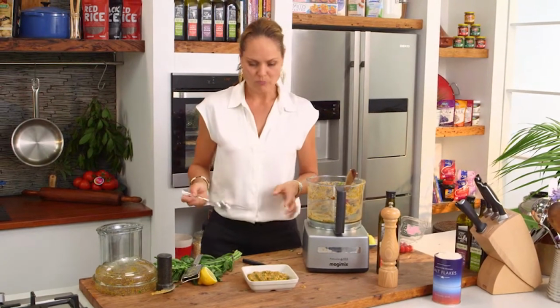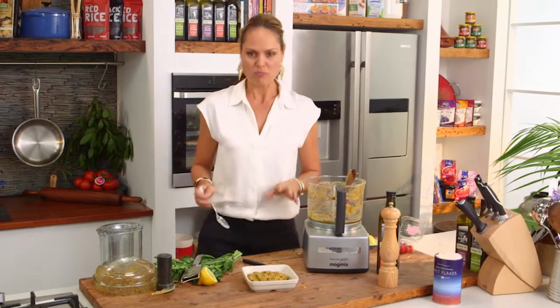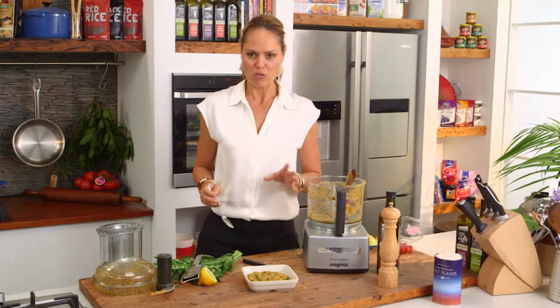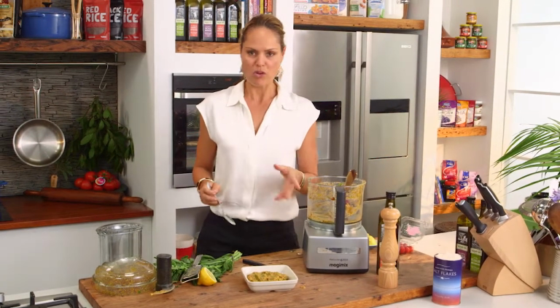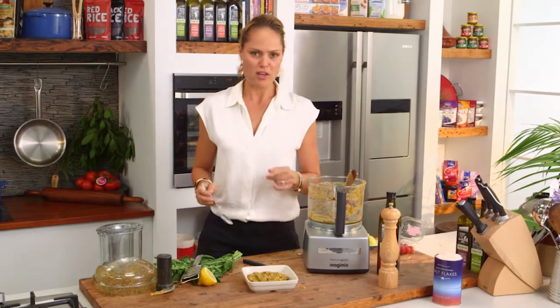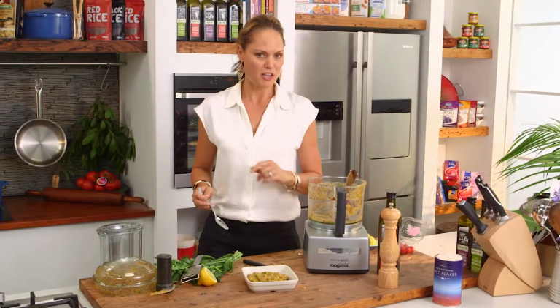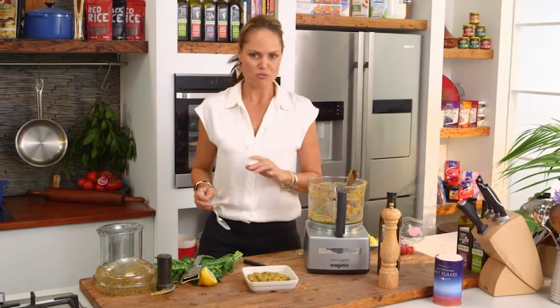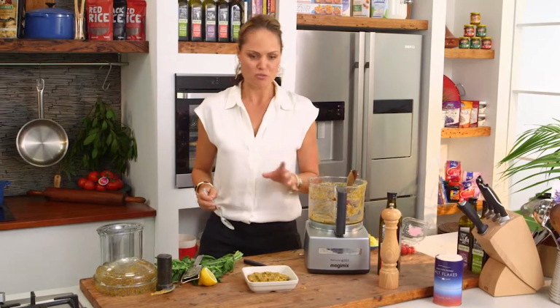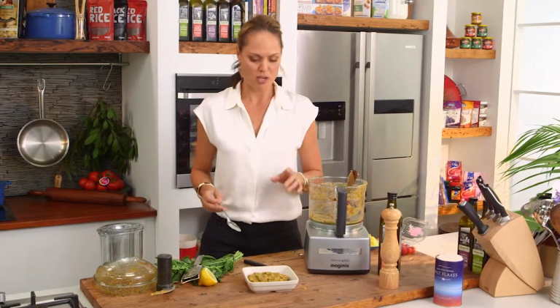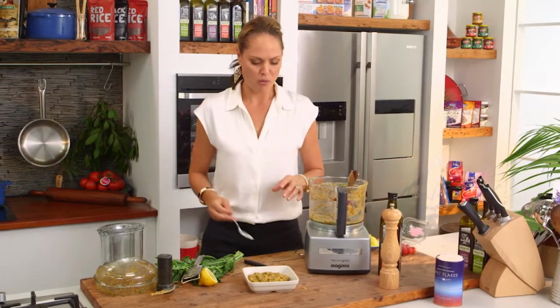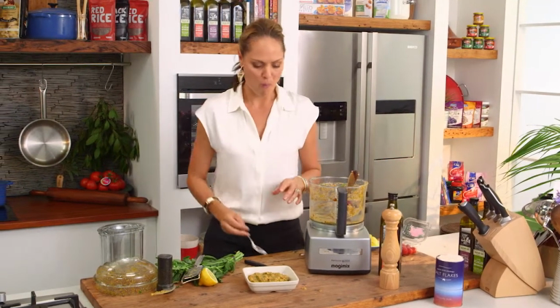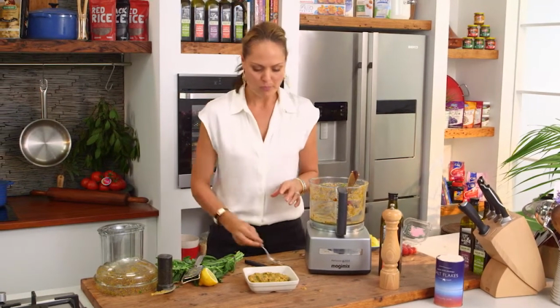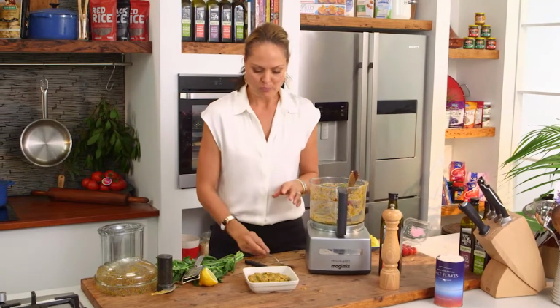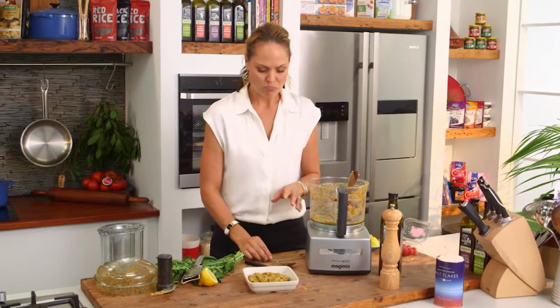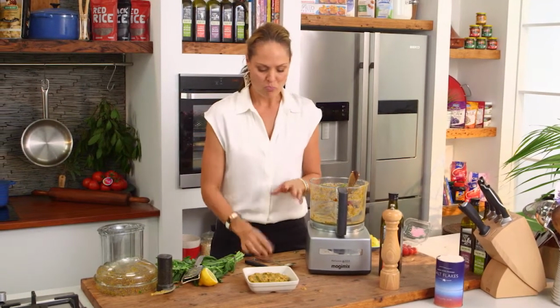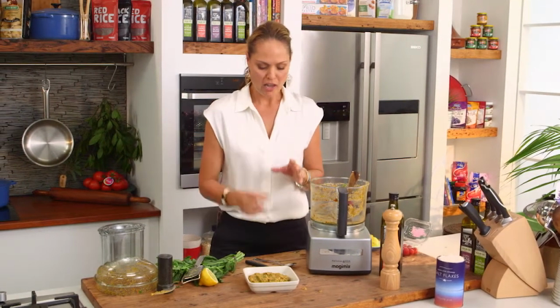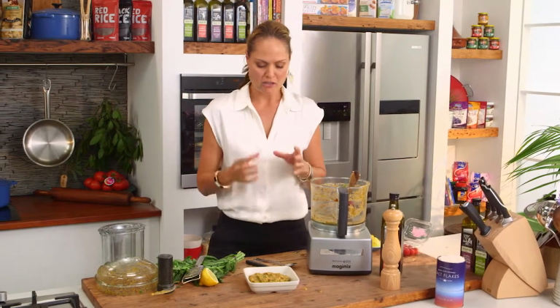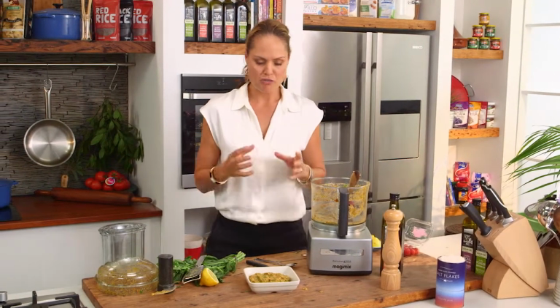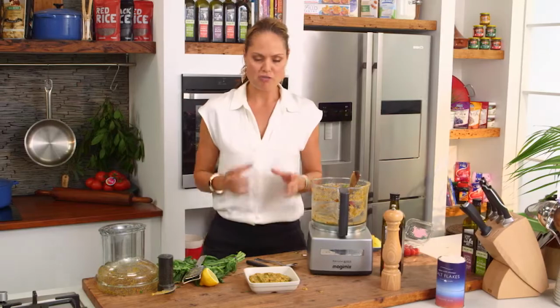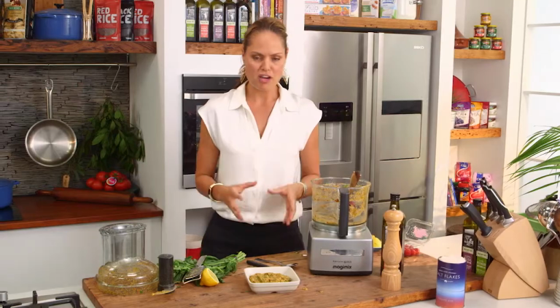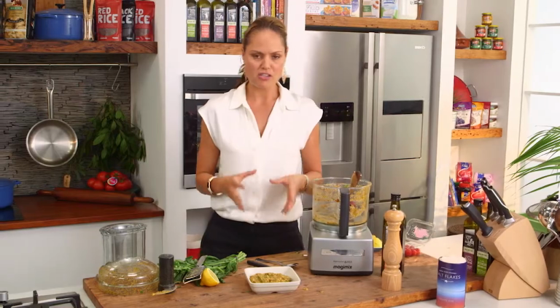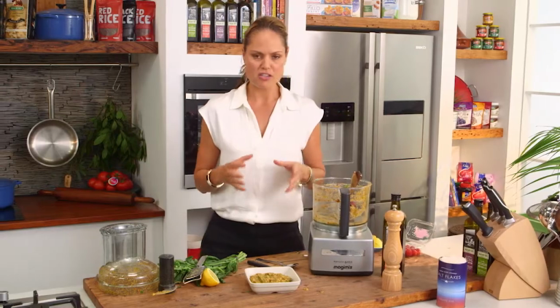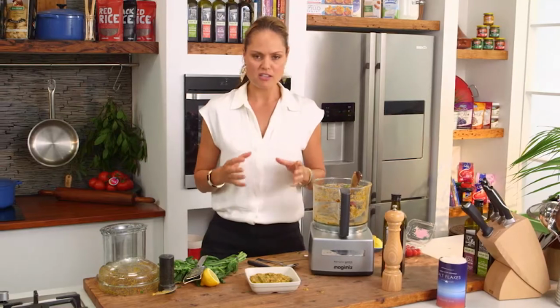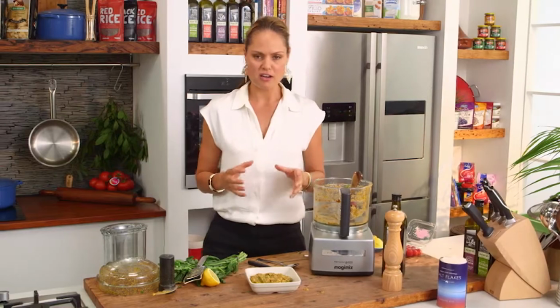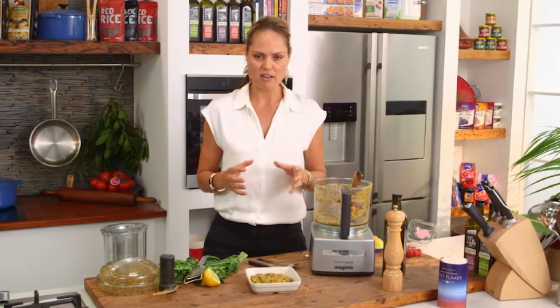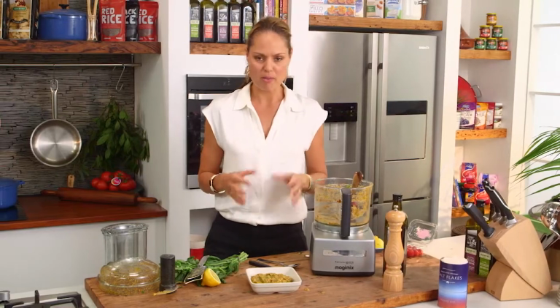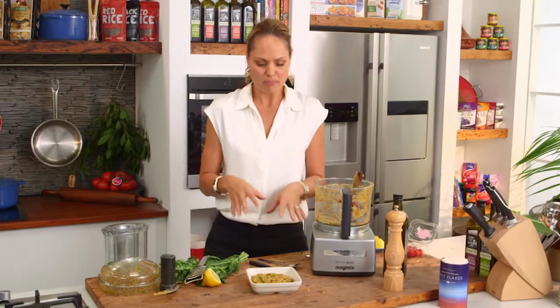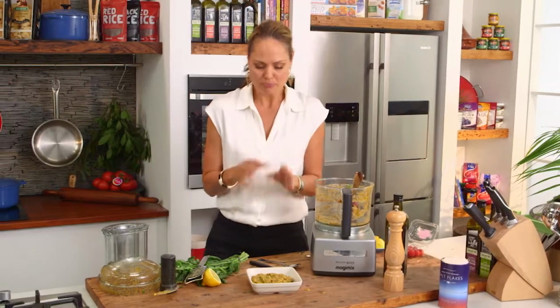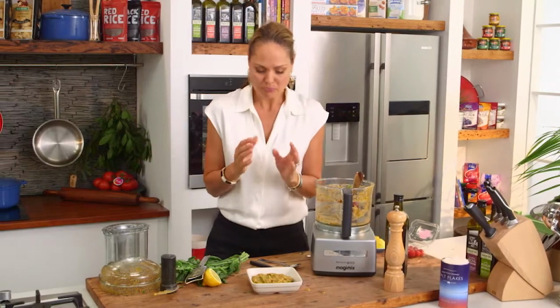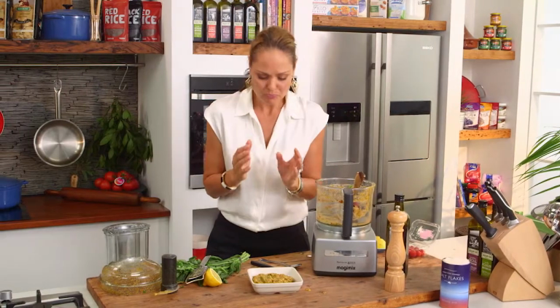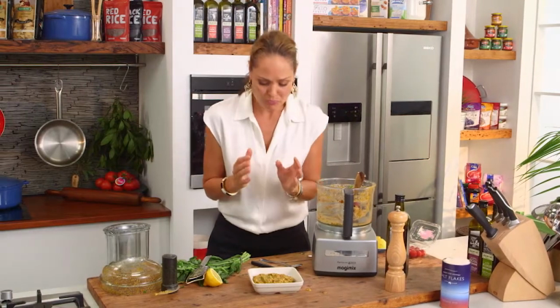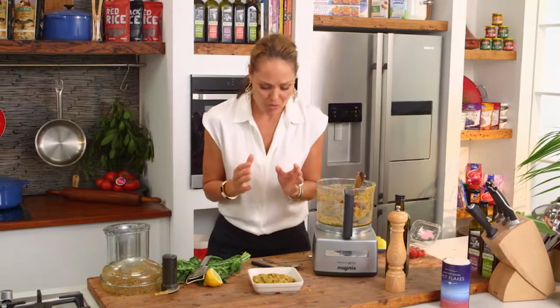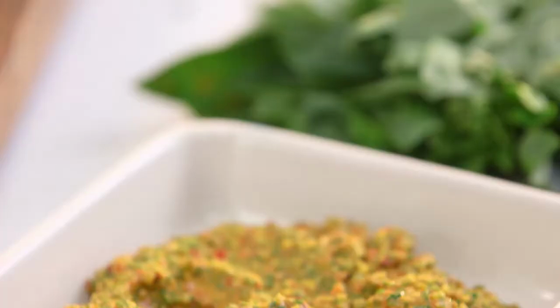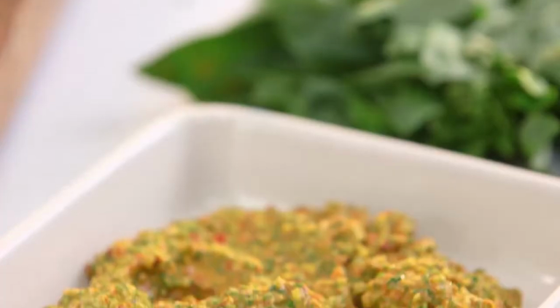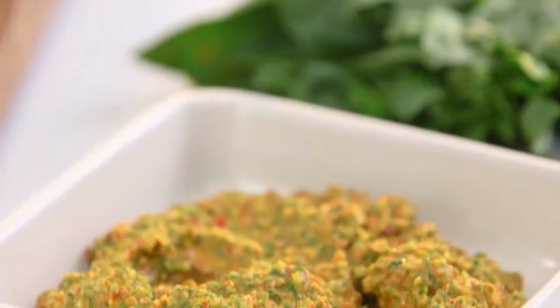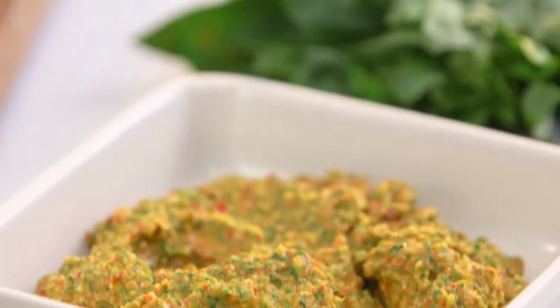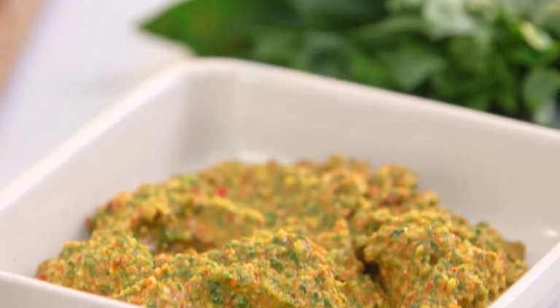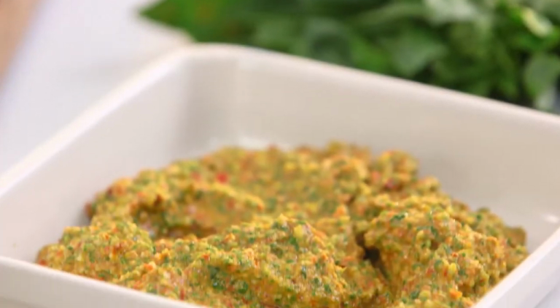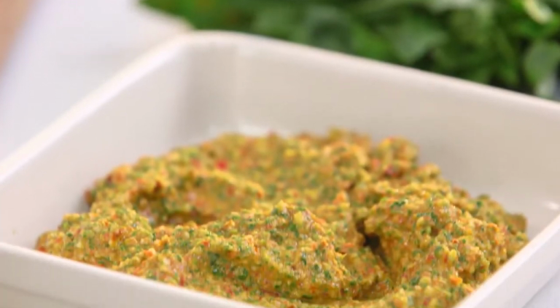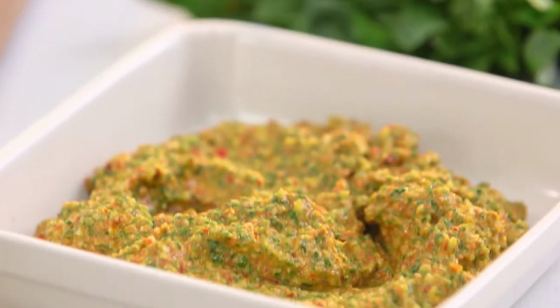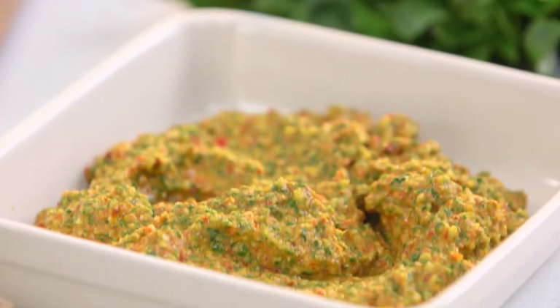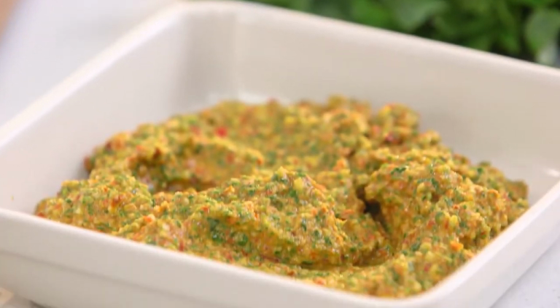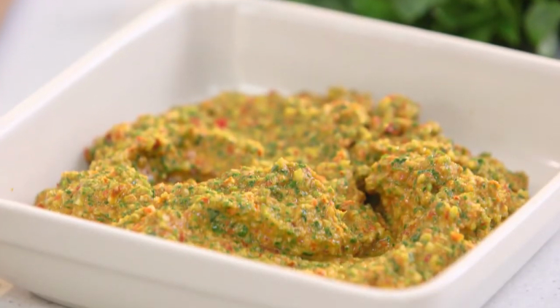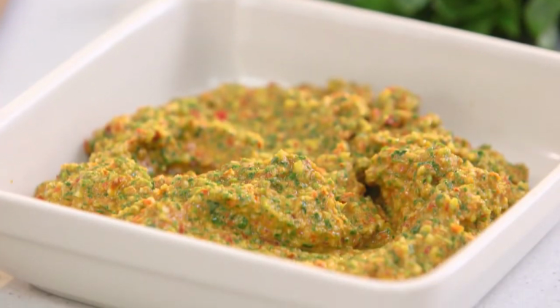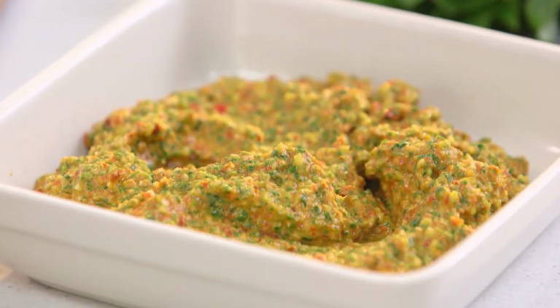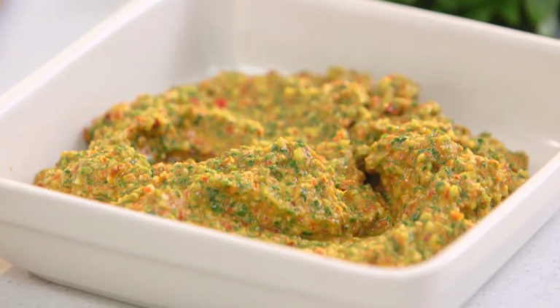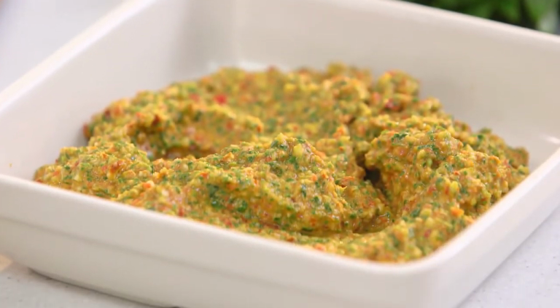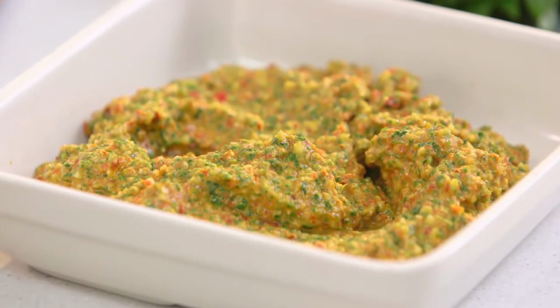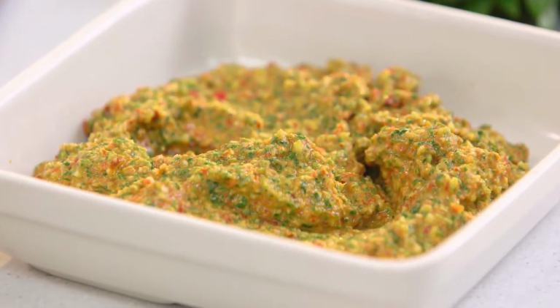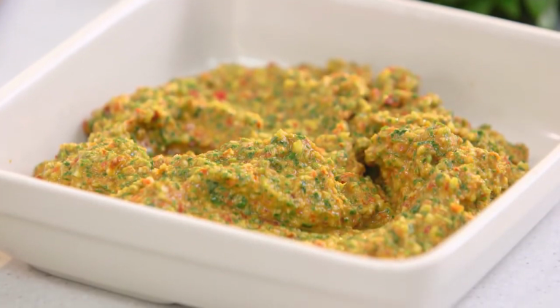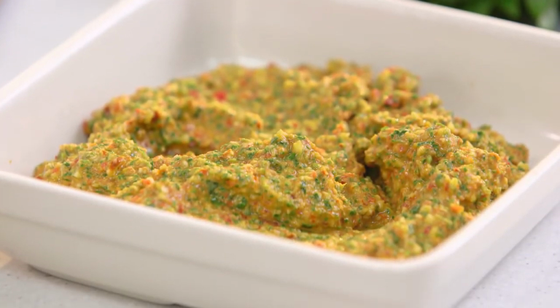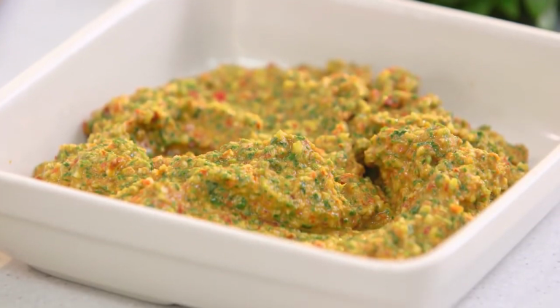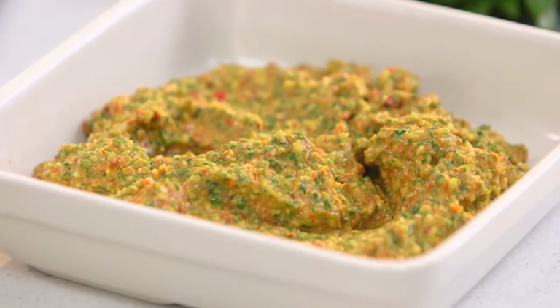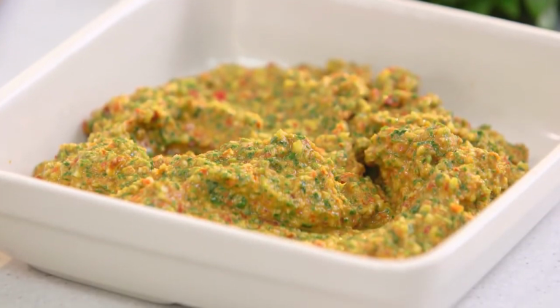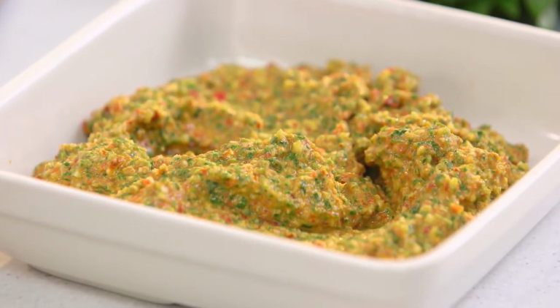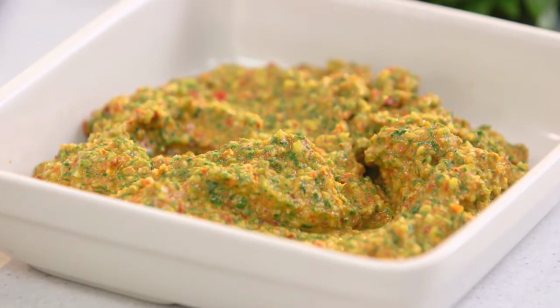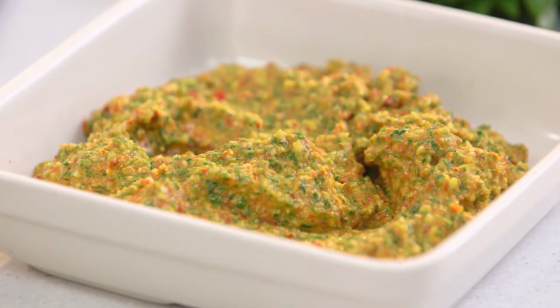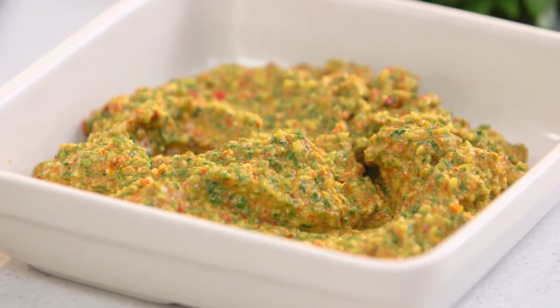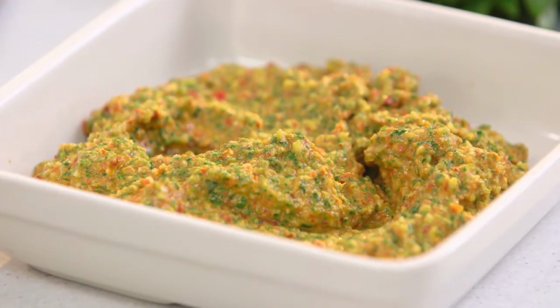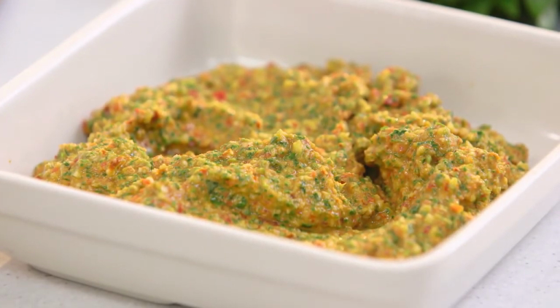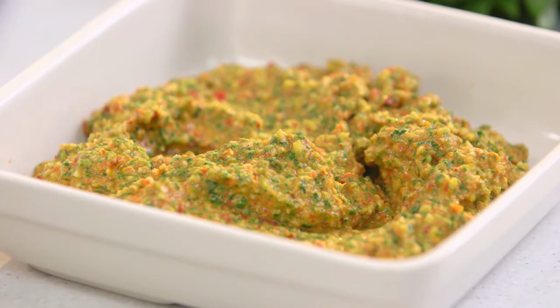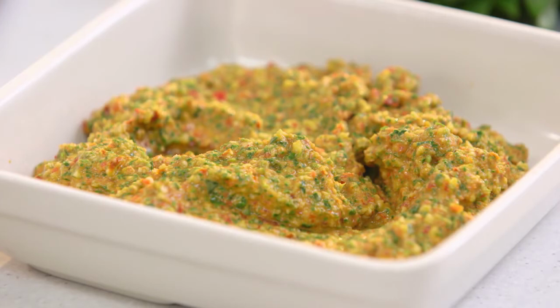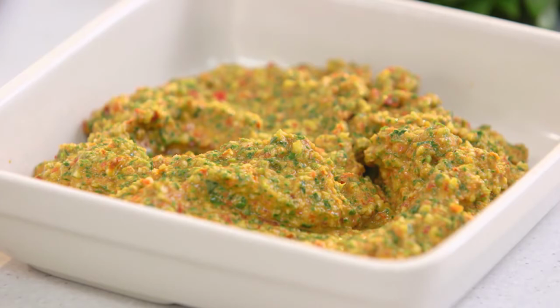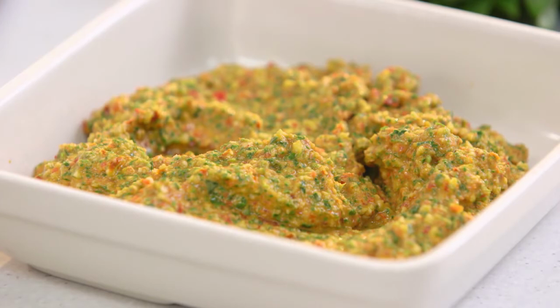Oh yeah, that's really good. It's fresh, it's clean. Perfectly blended and absolutely a summer sensation.